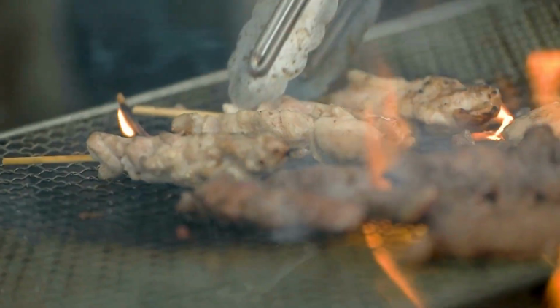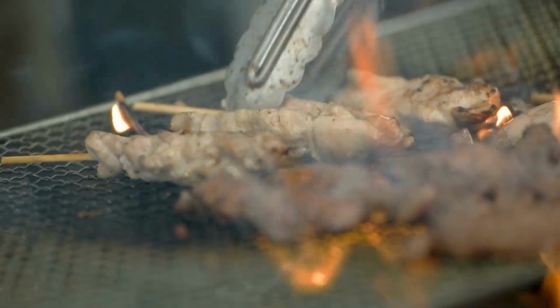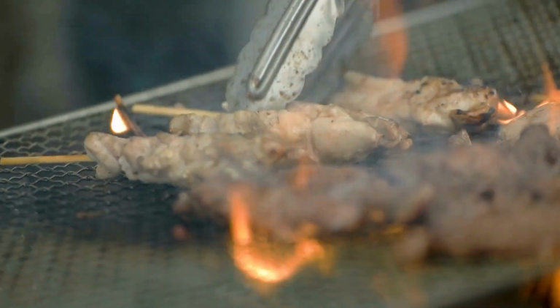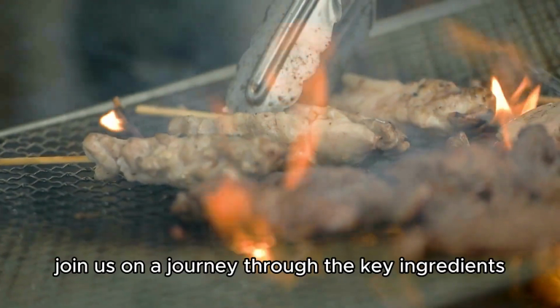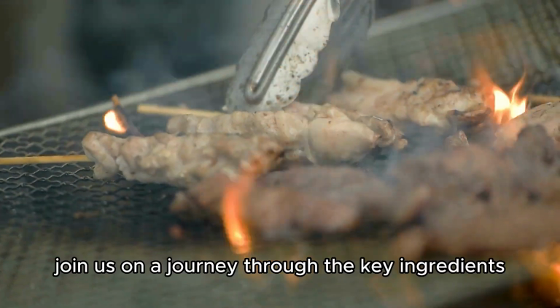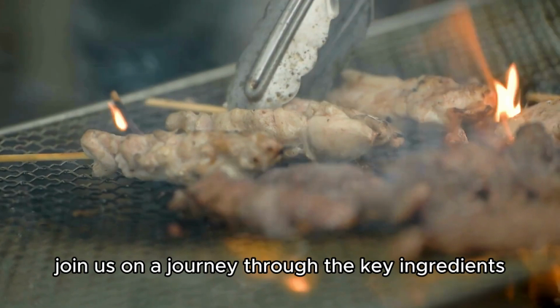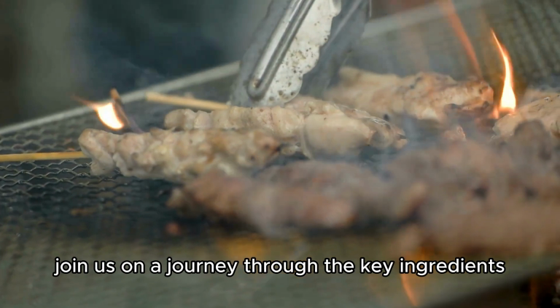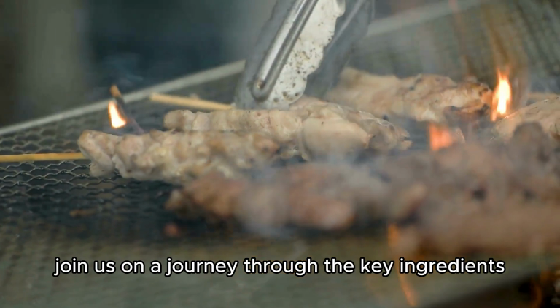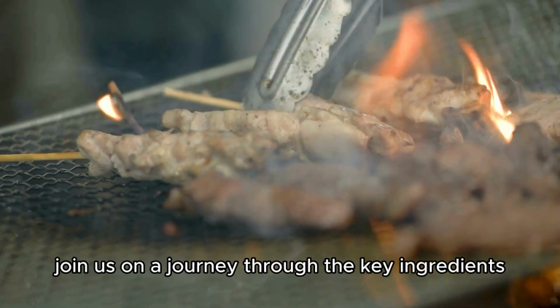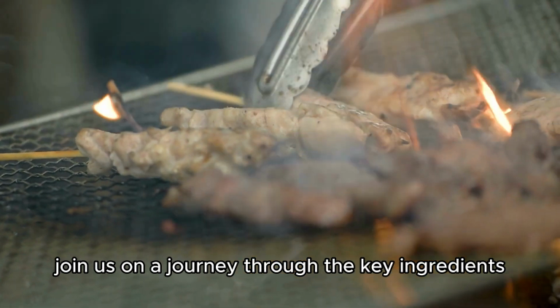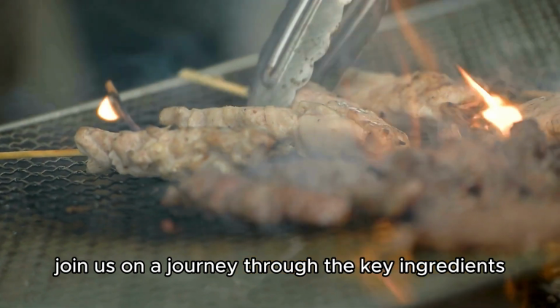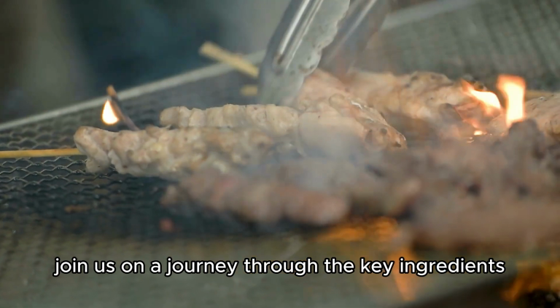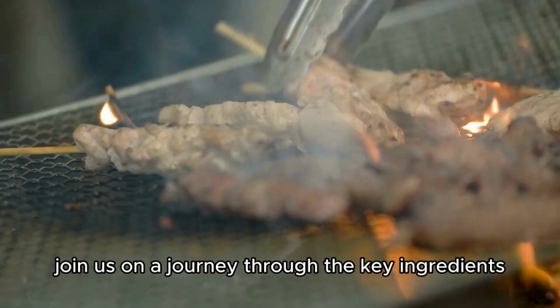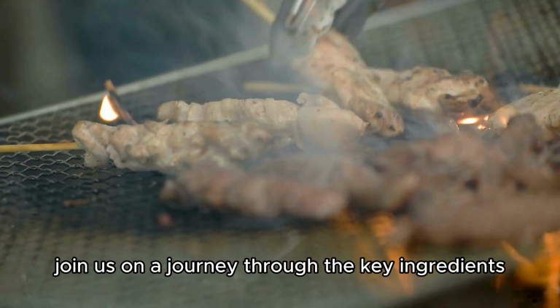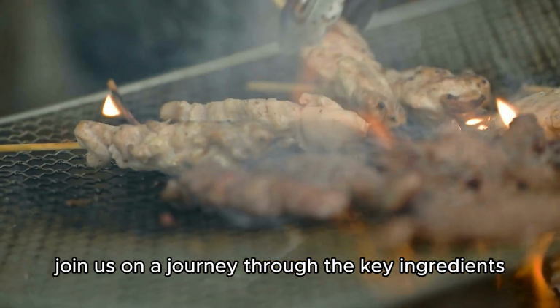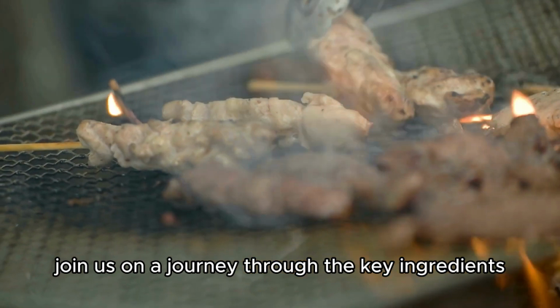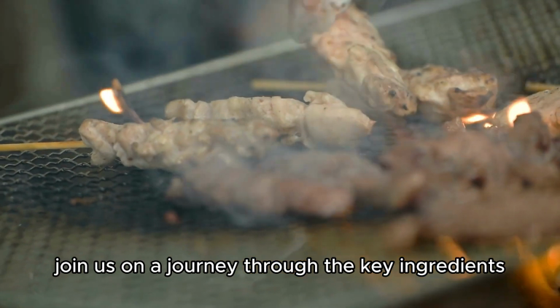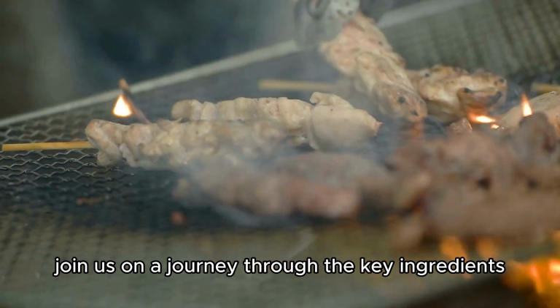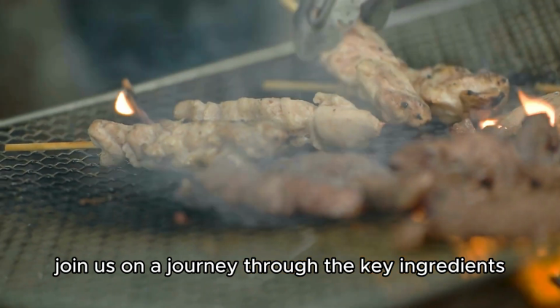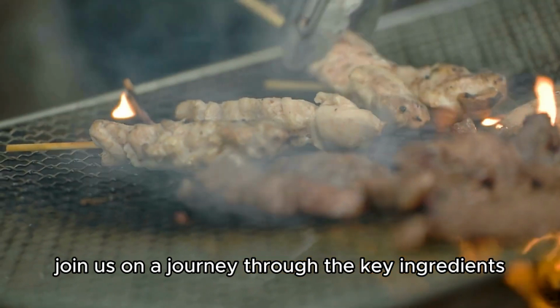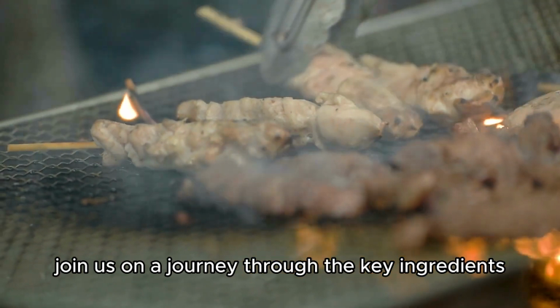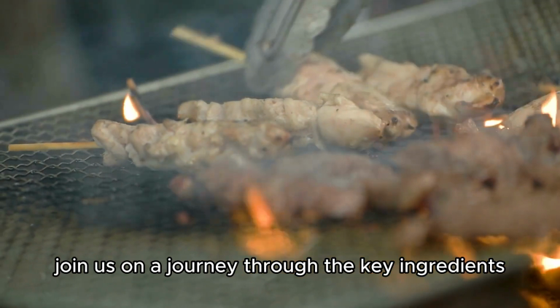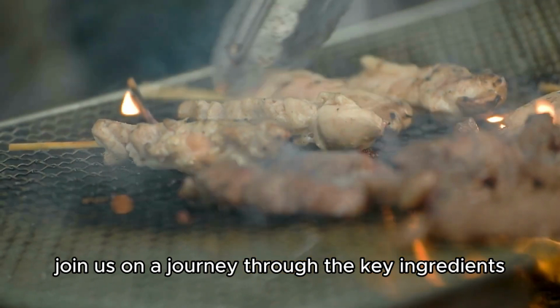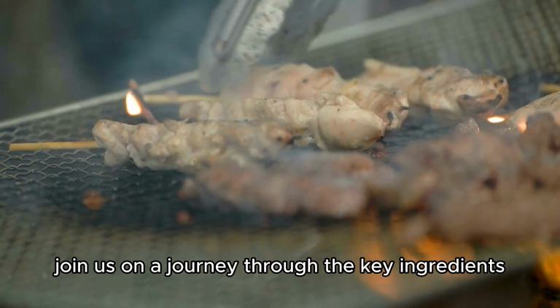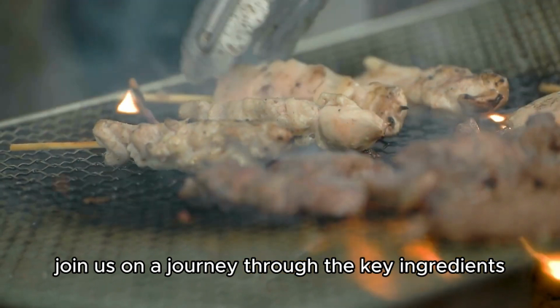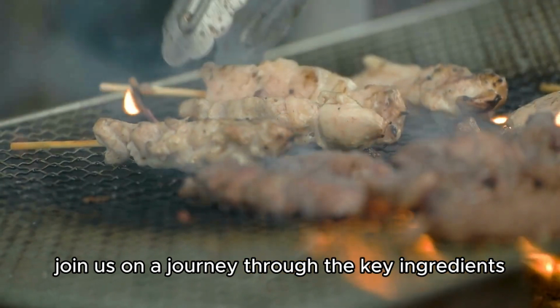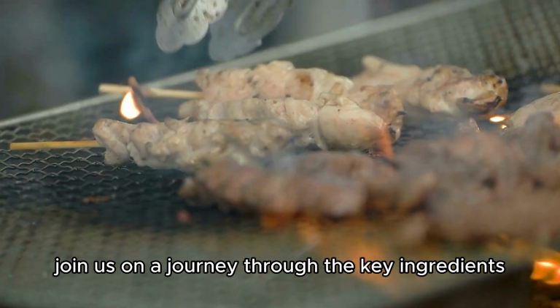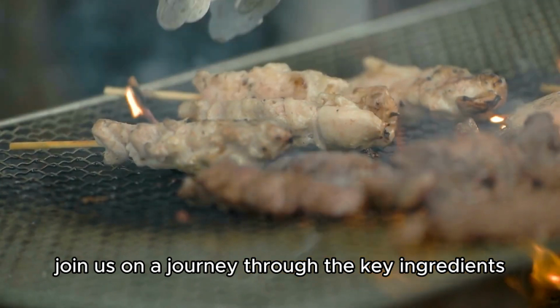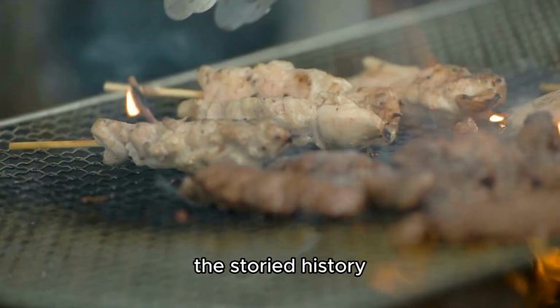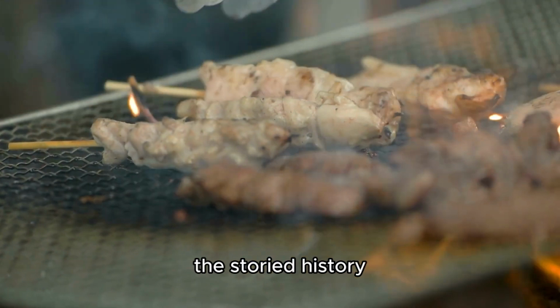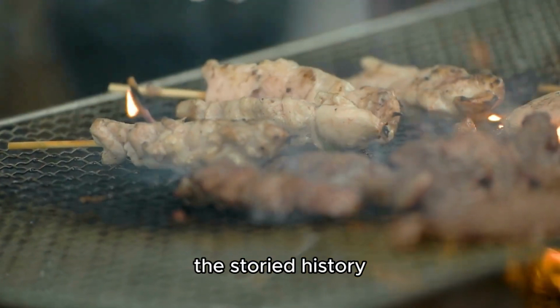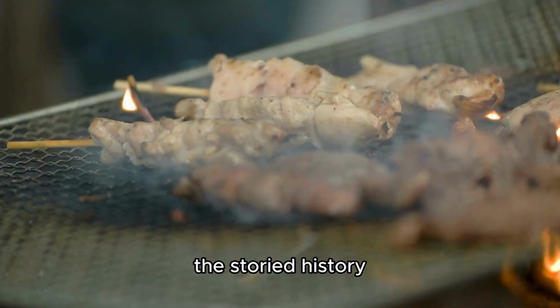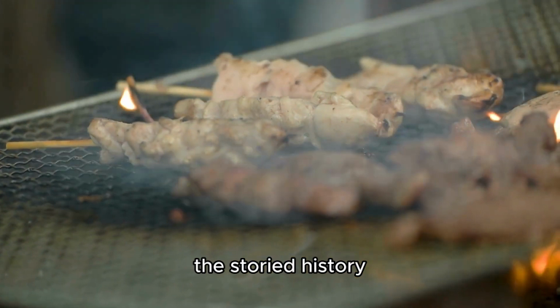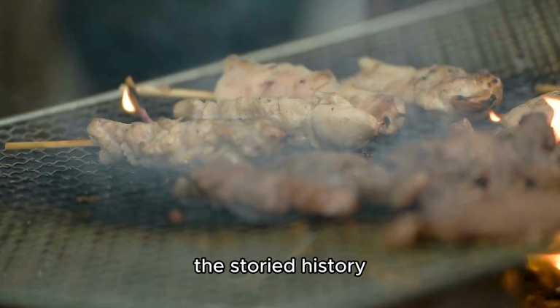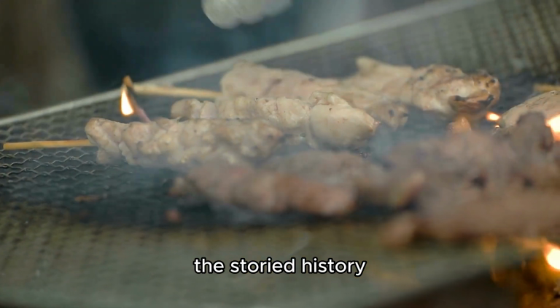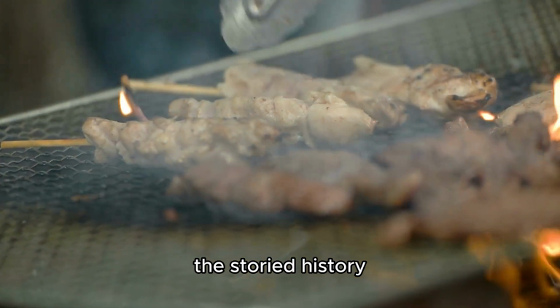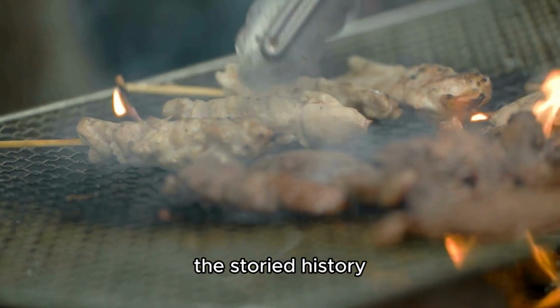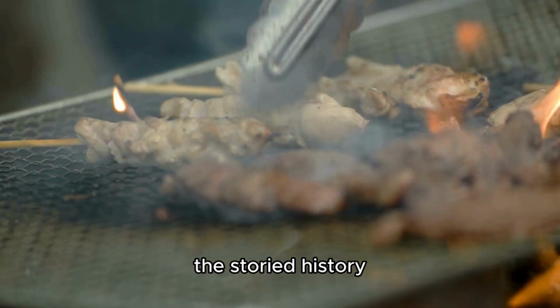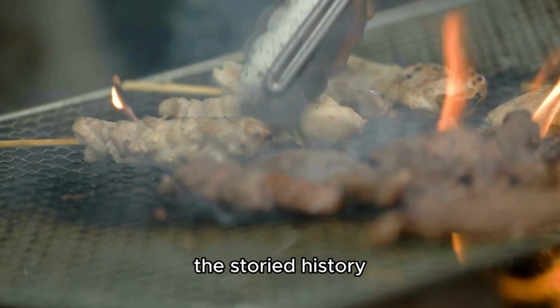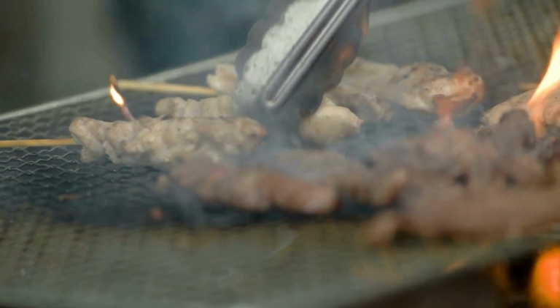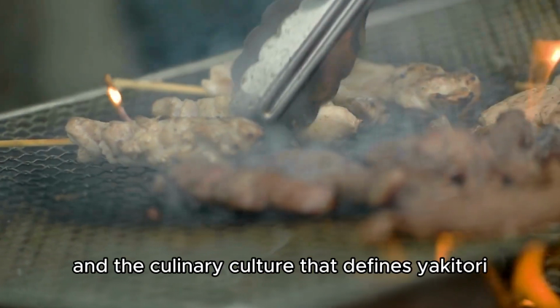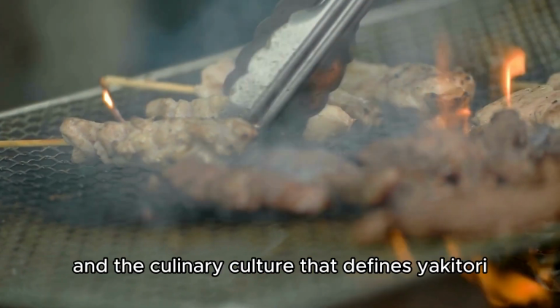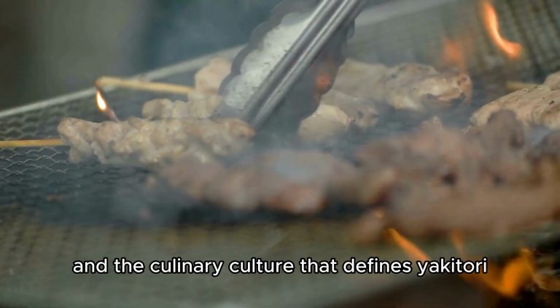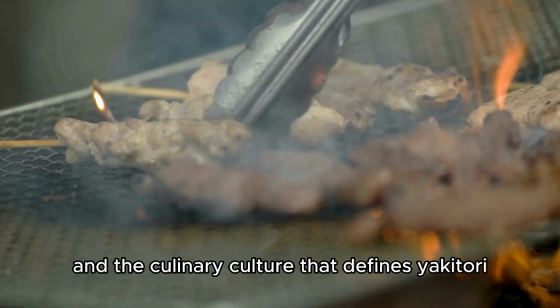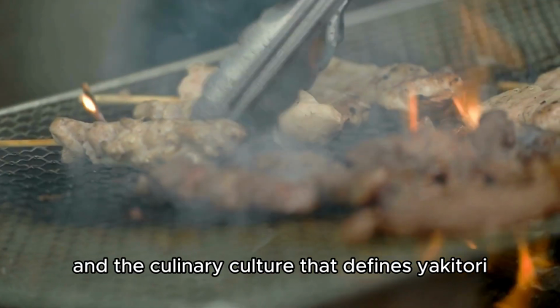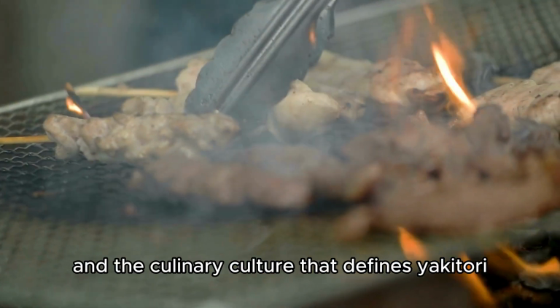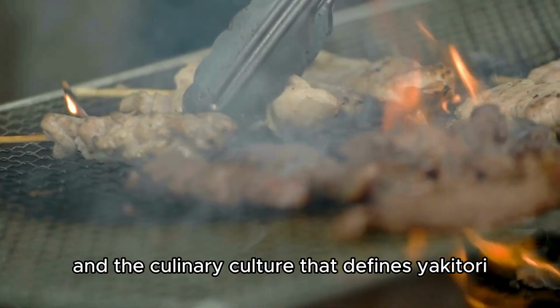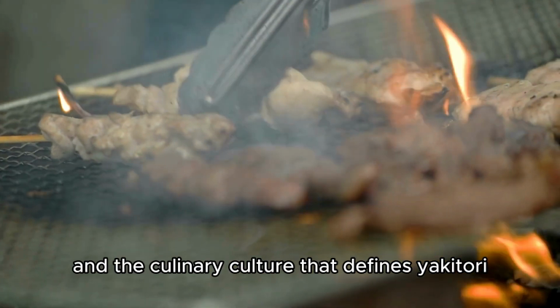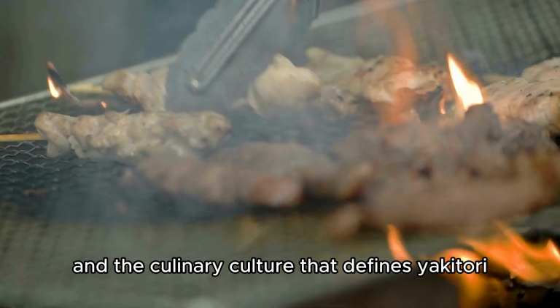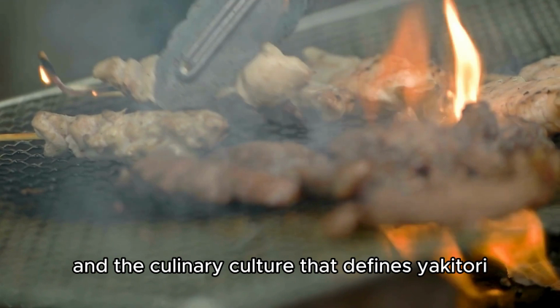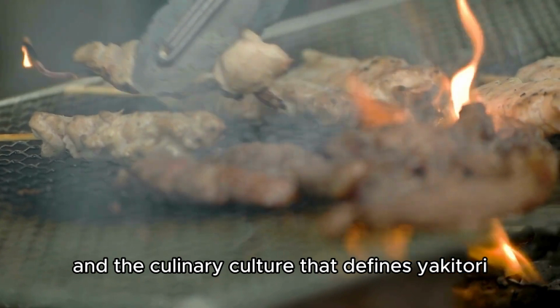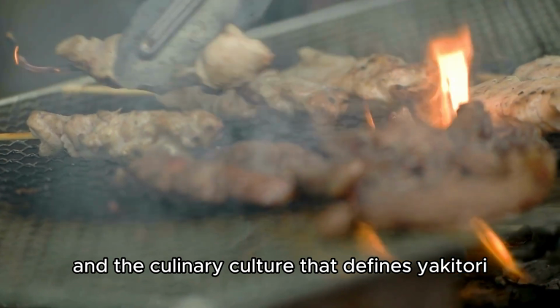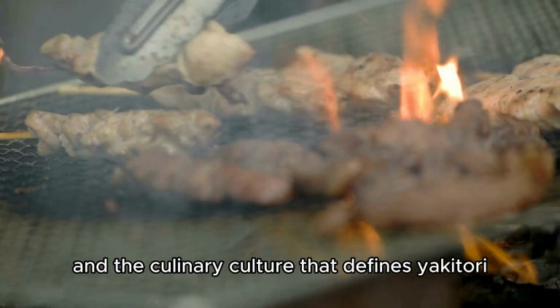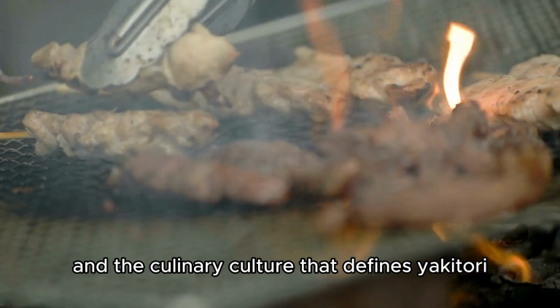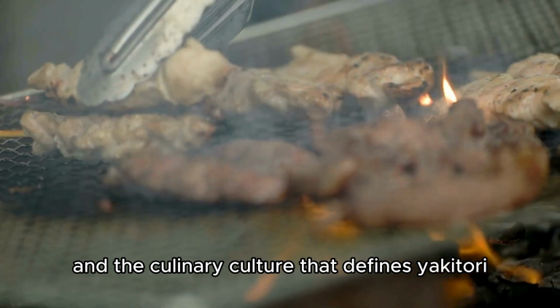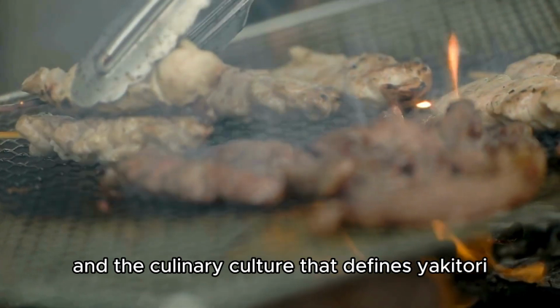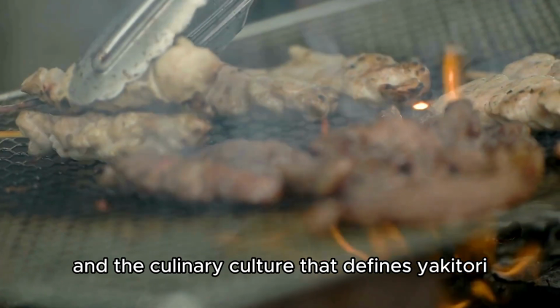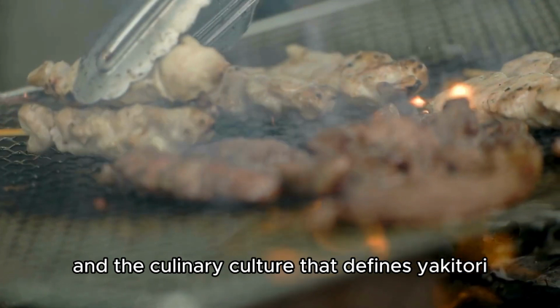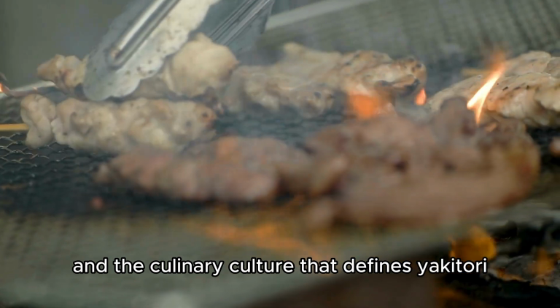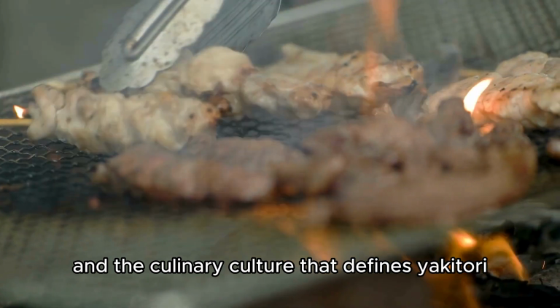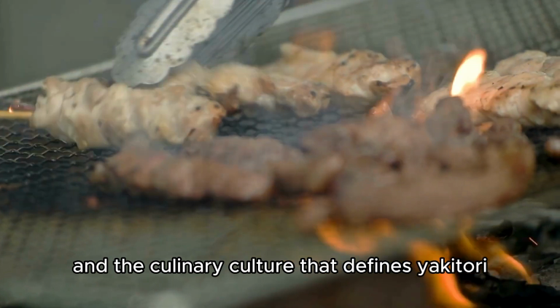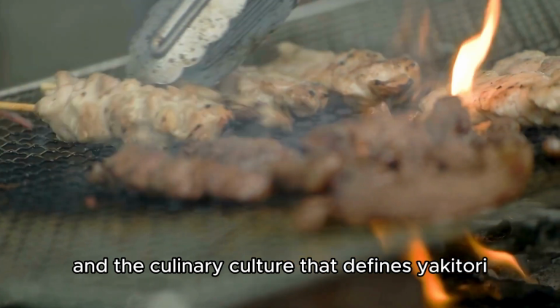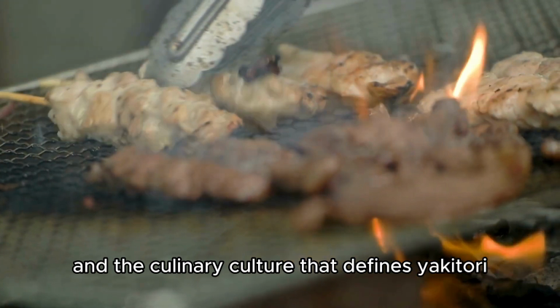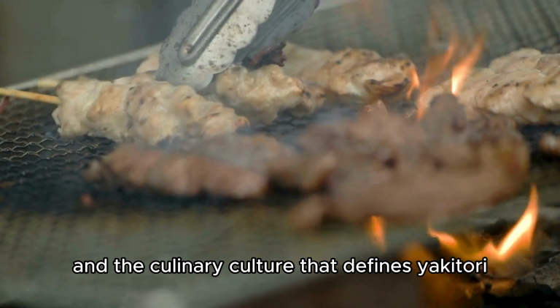Join us on a journey through the key ingredients, the storied history, and the culinary culture that defines yakitori.